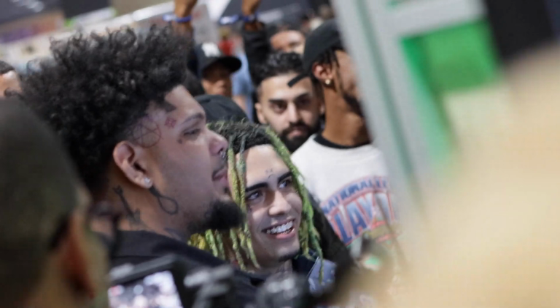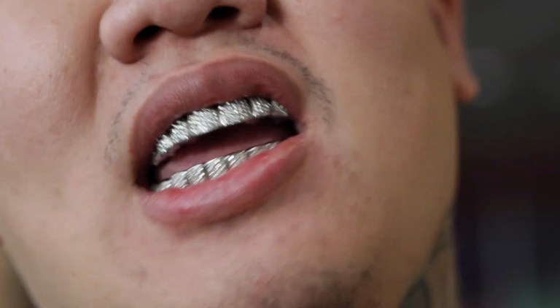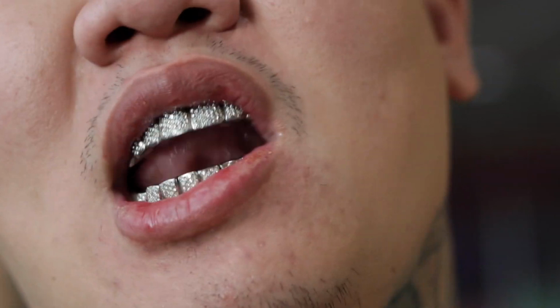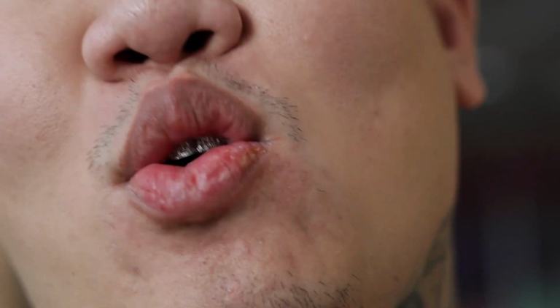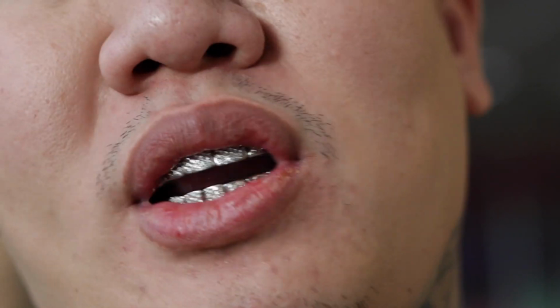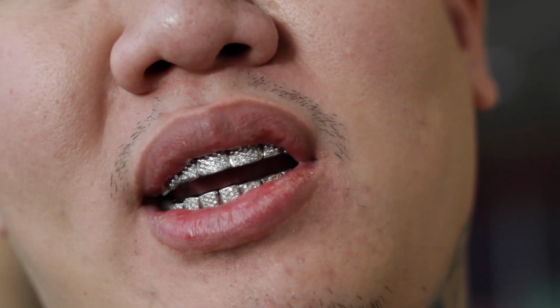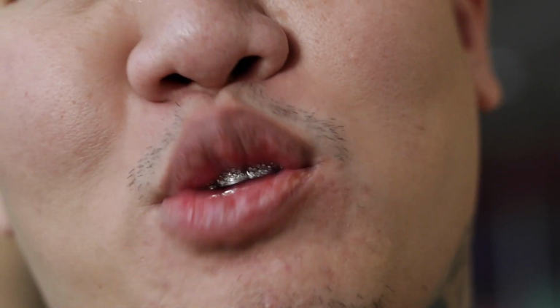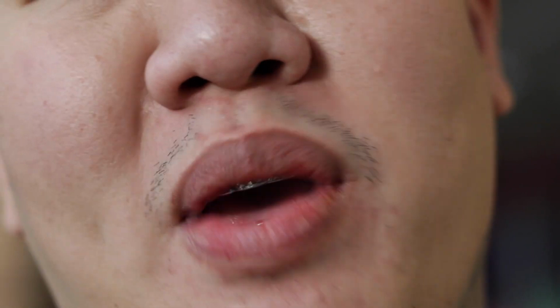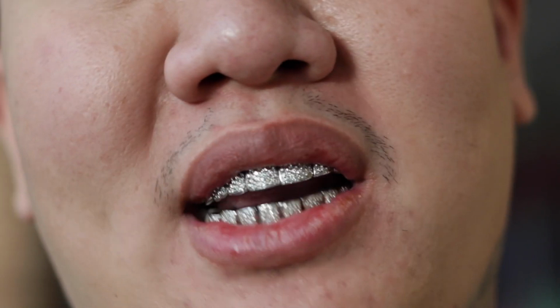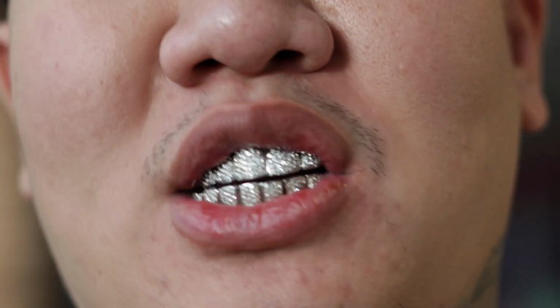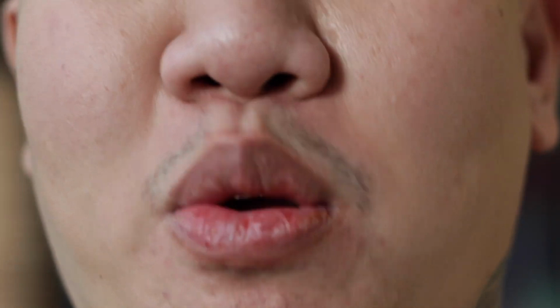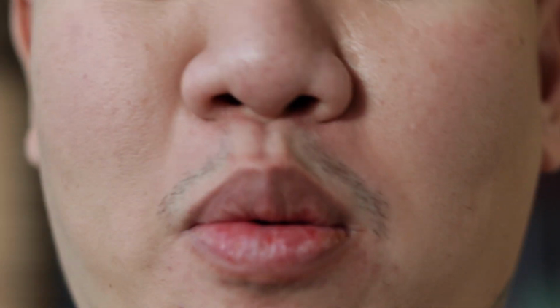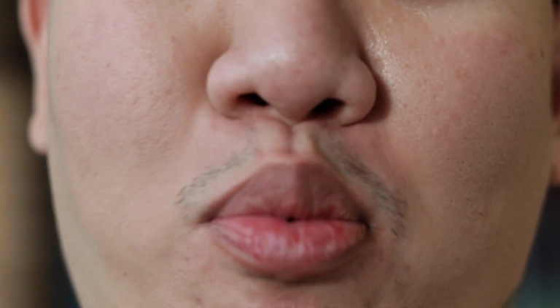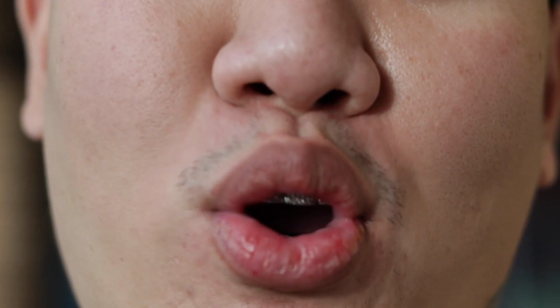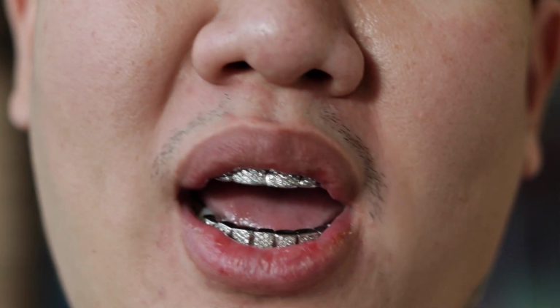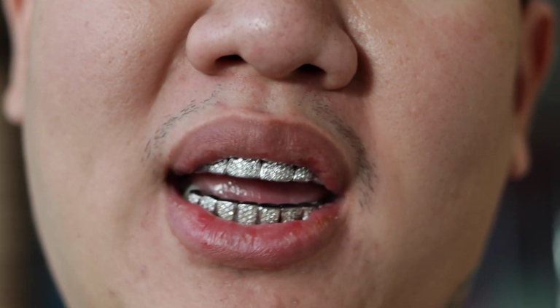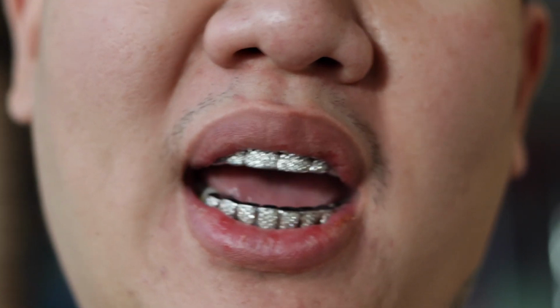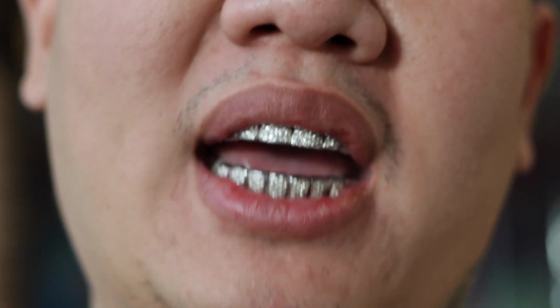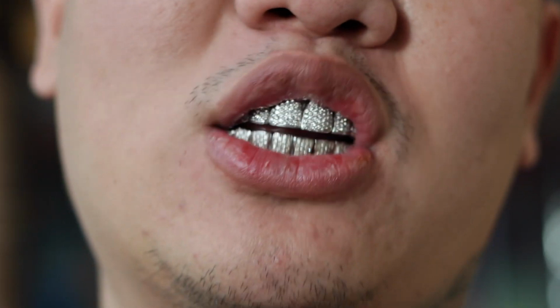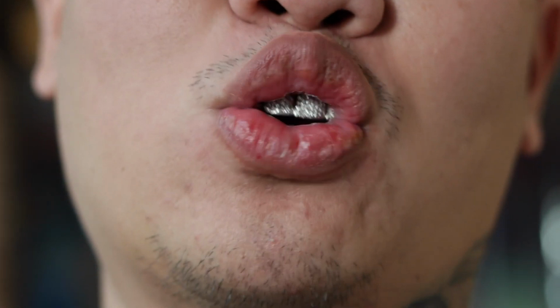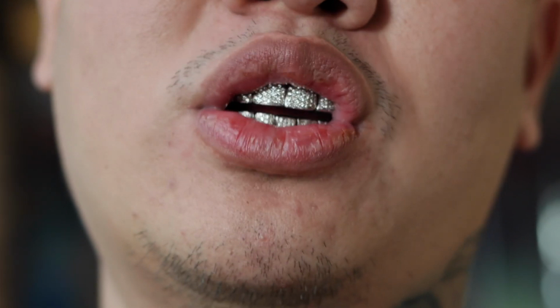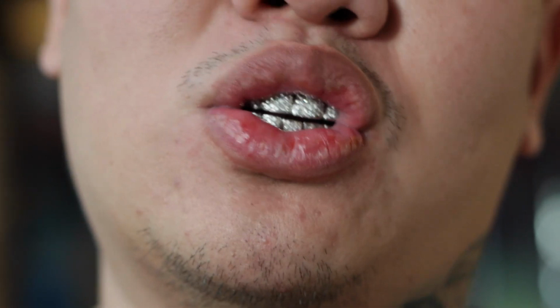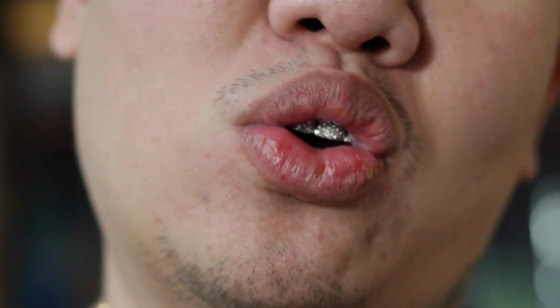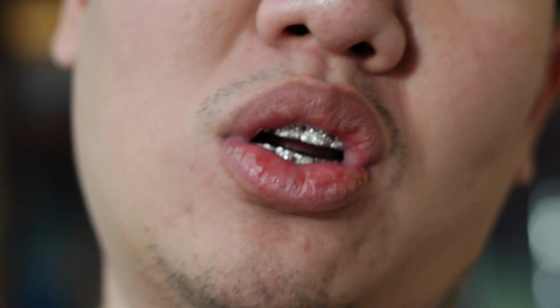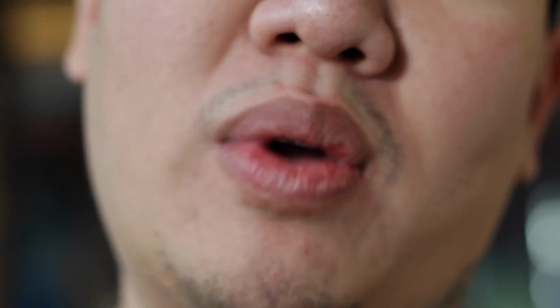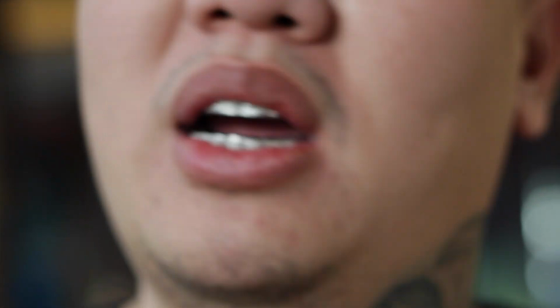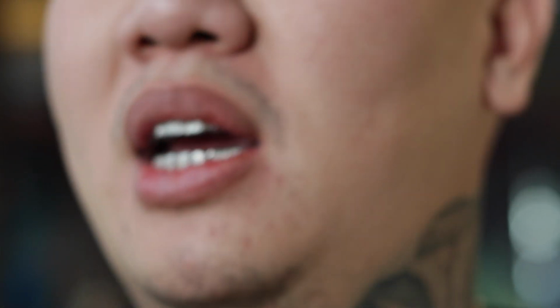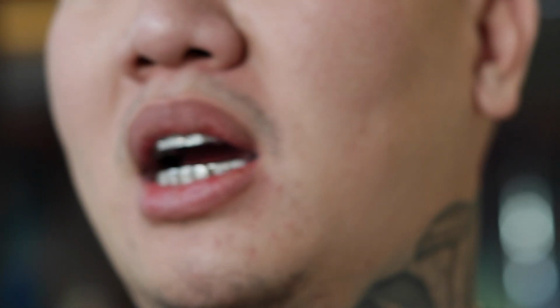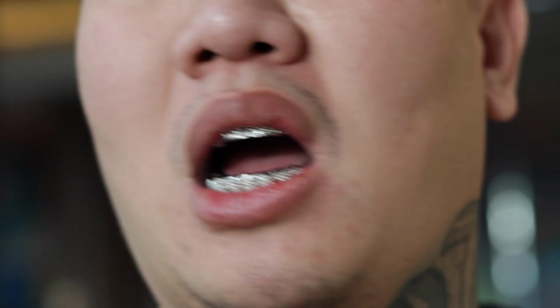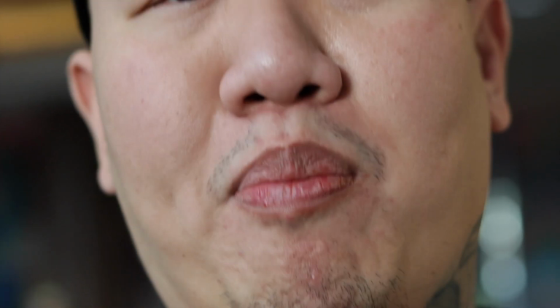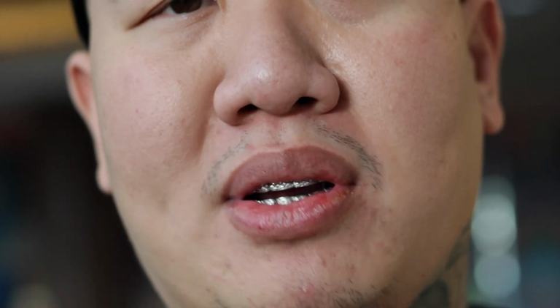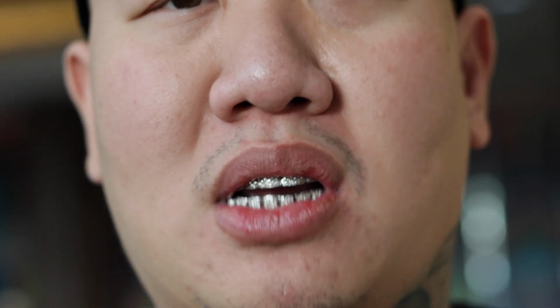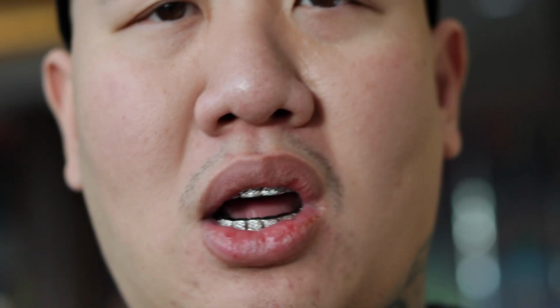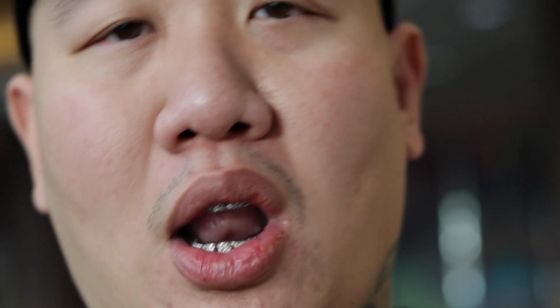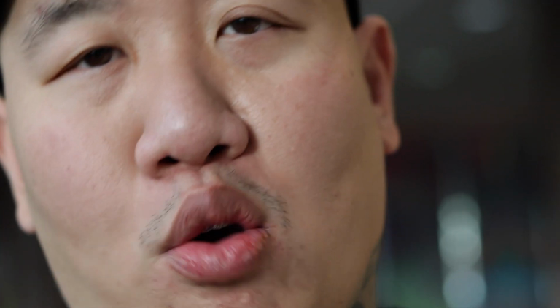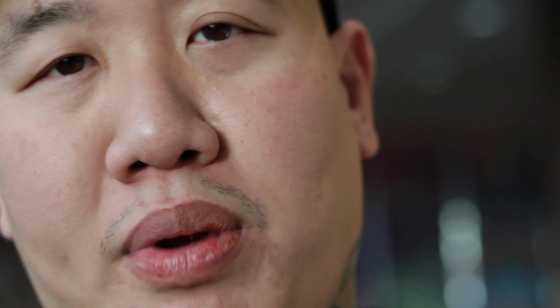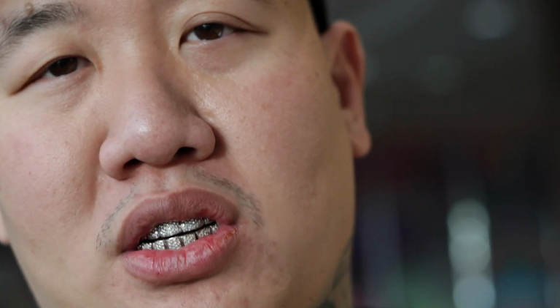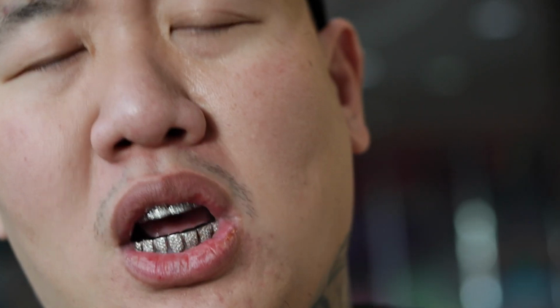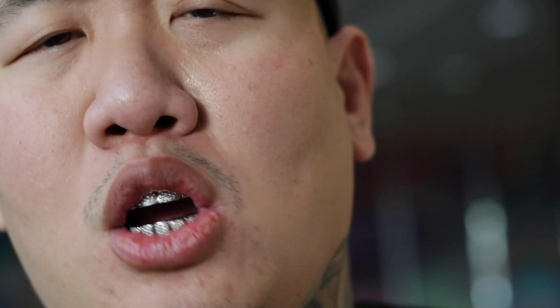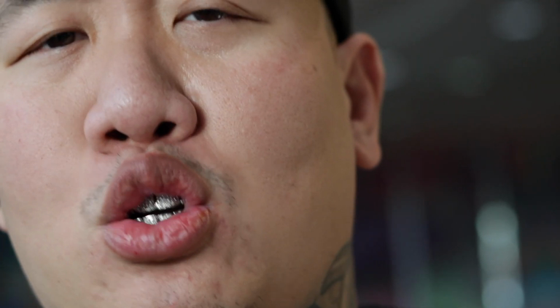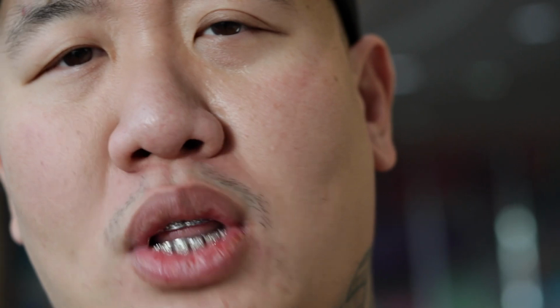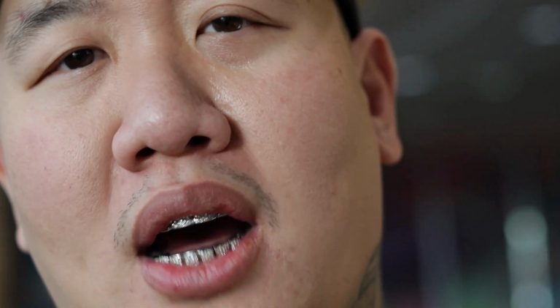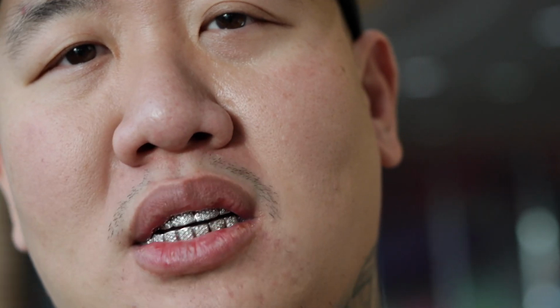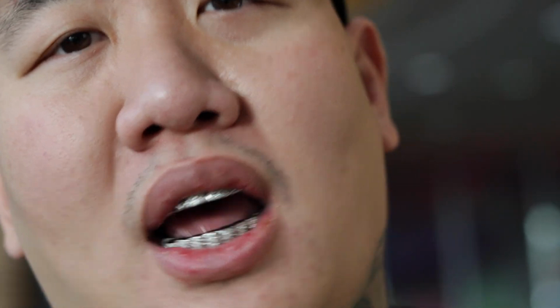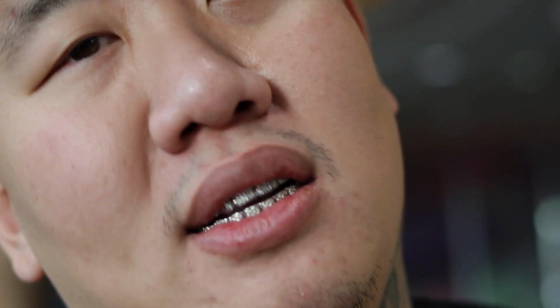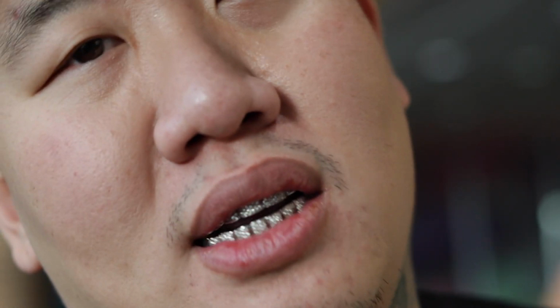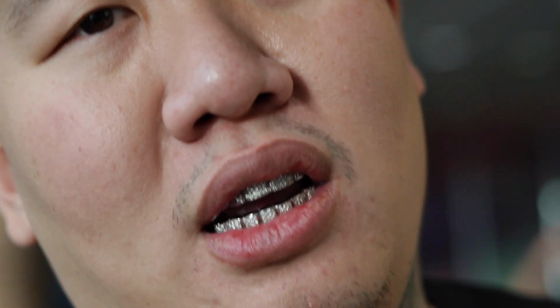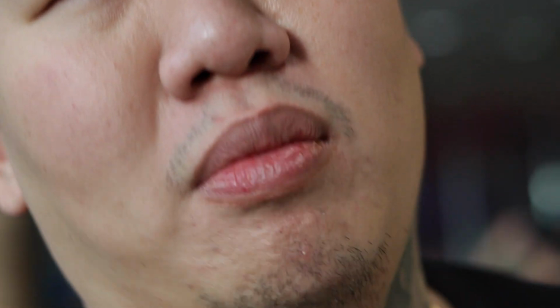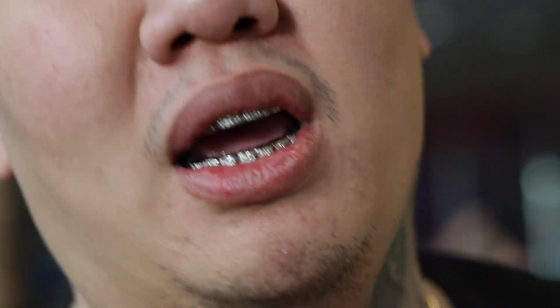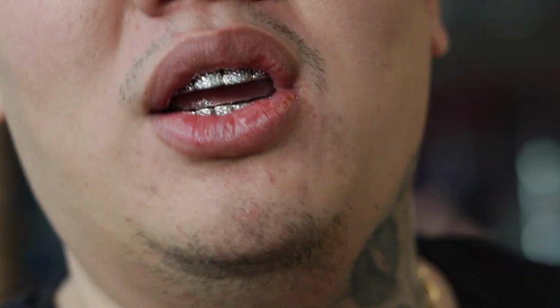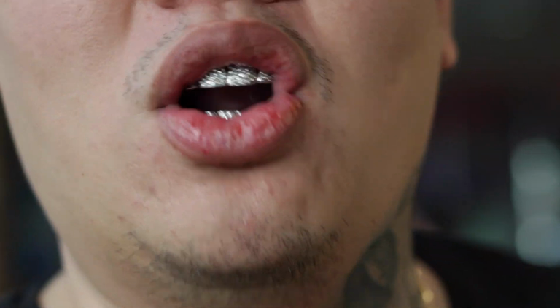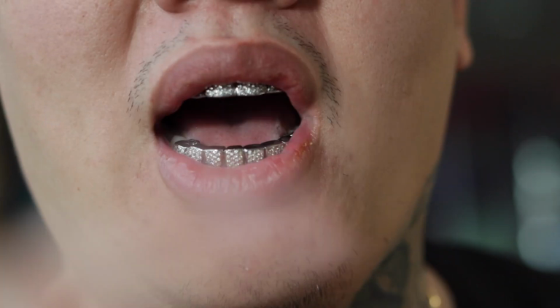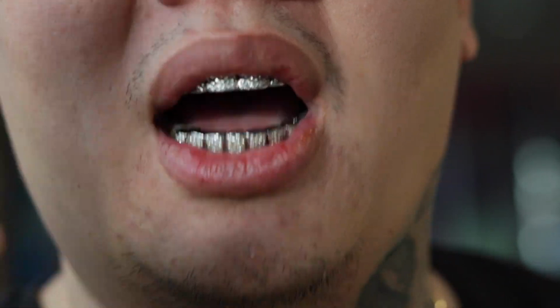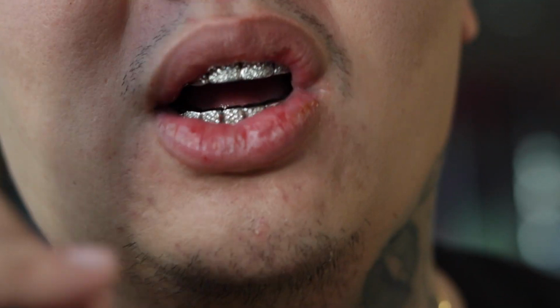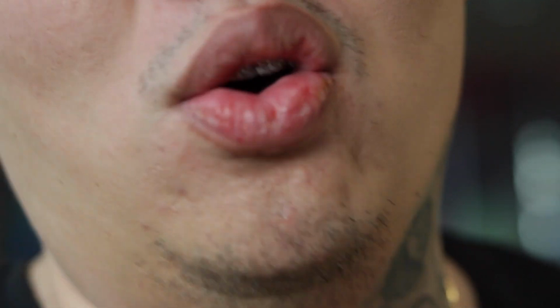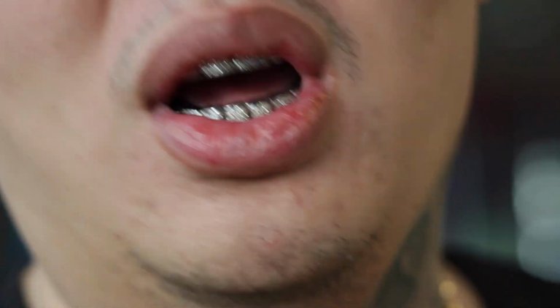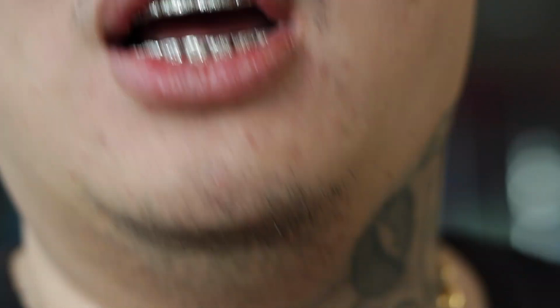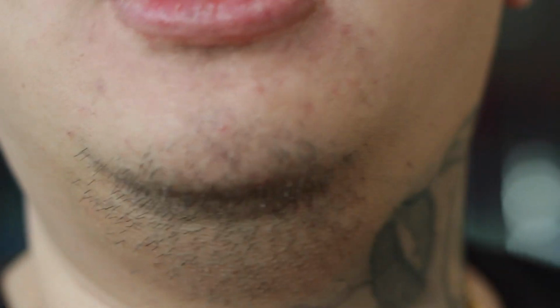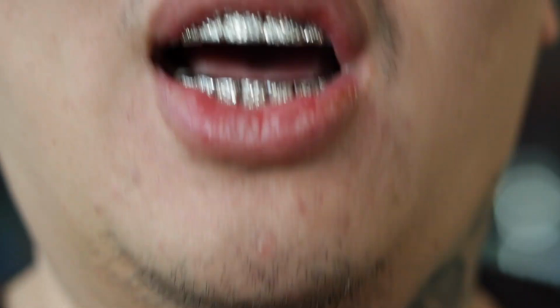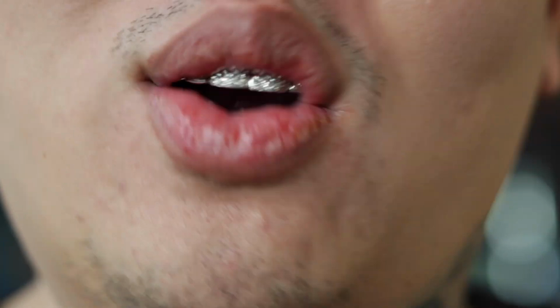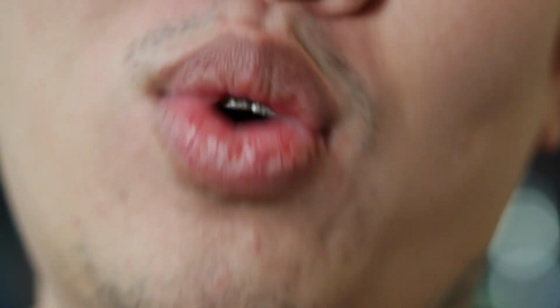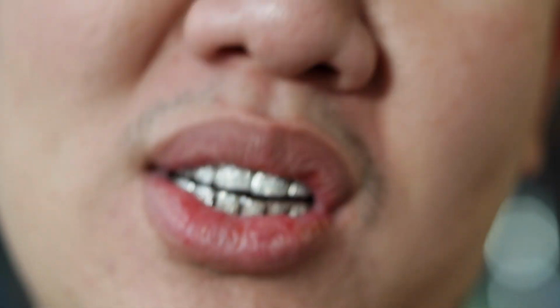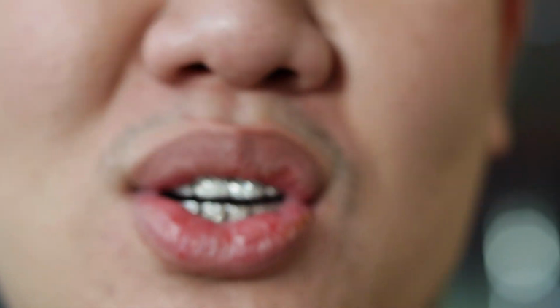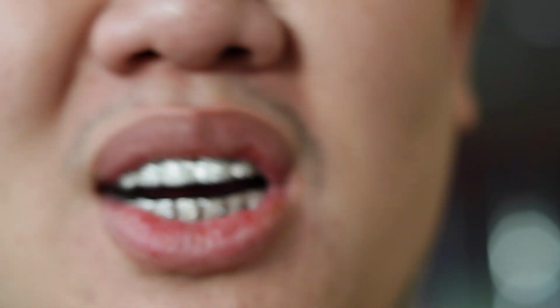Y'all know what it is — this is Jimmy Boy aka The Streets Jeweler. We're out here at ComplexCon Long Beach 2019. You know how it go — Dun Rizzle.